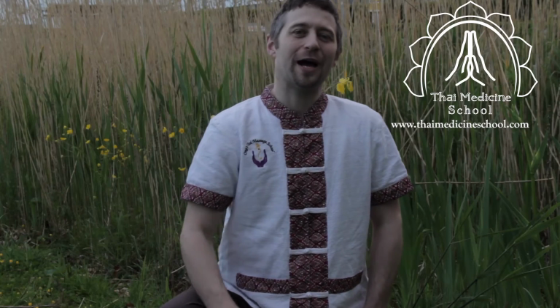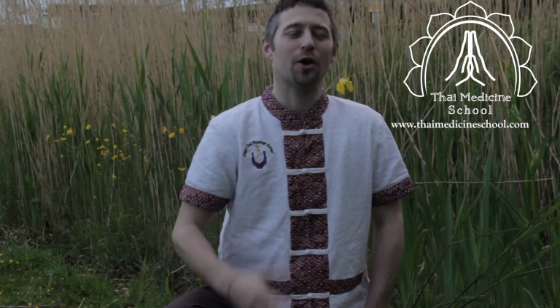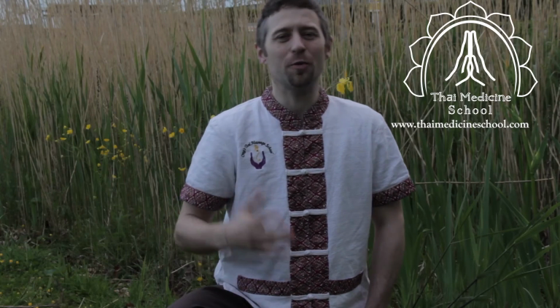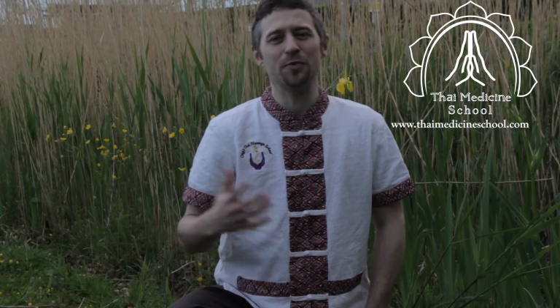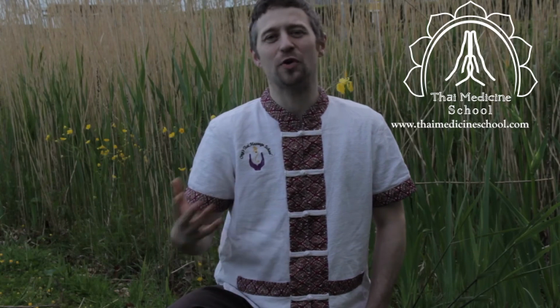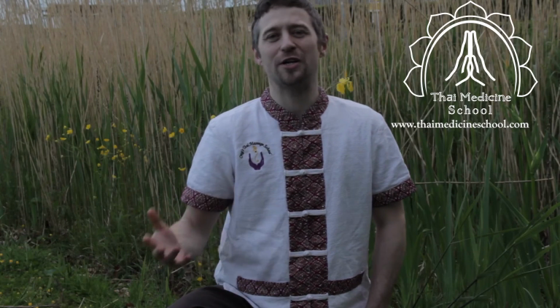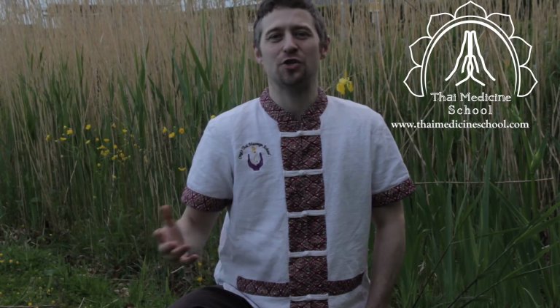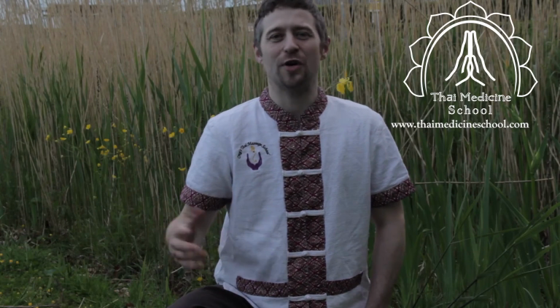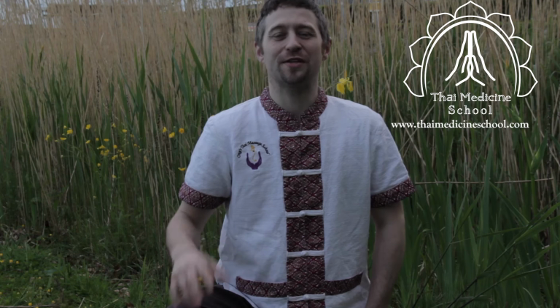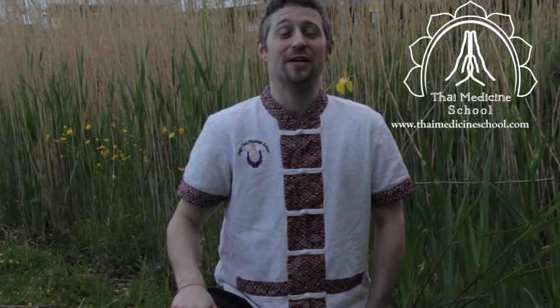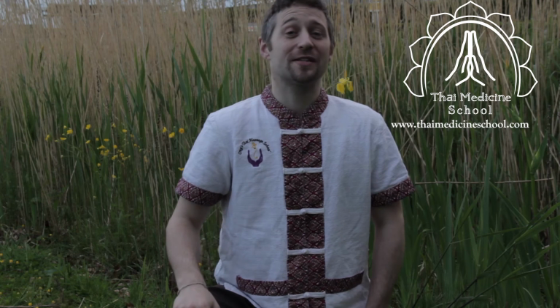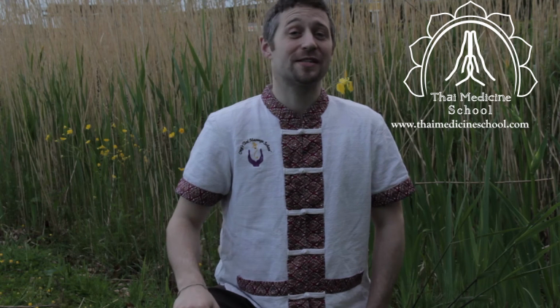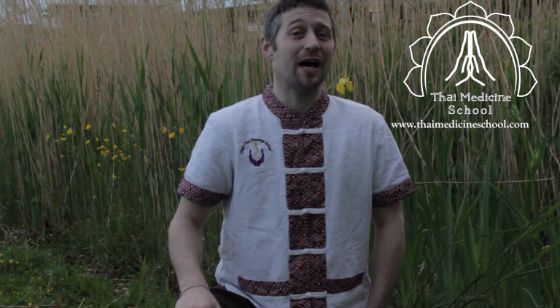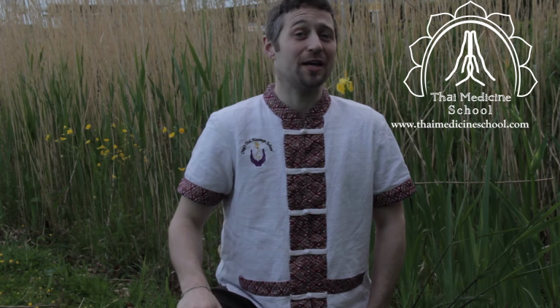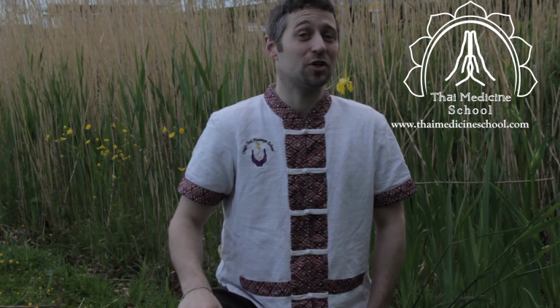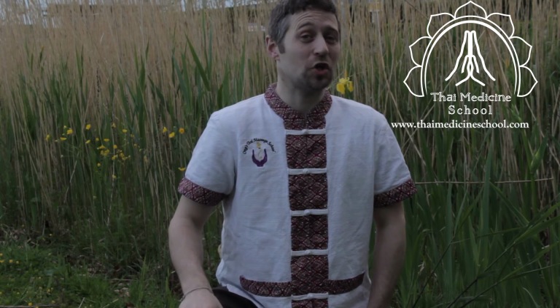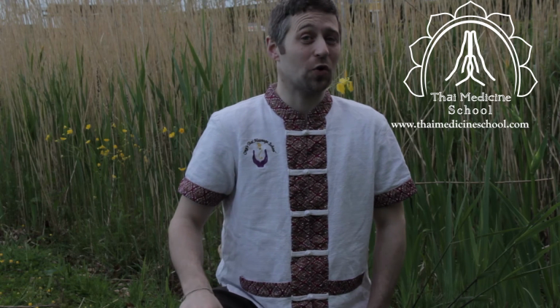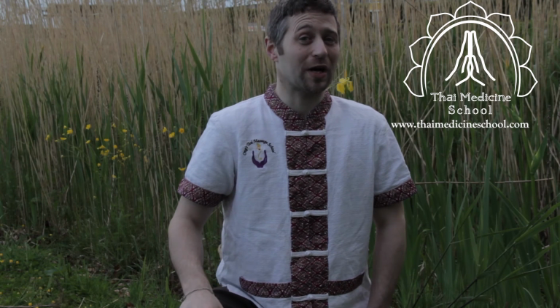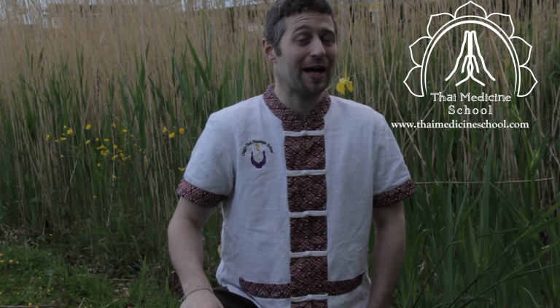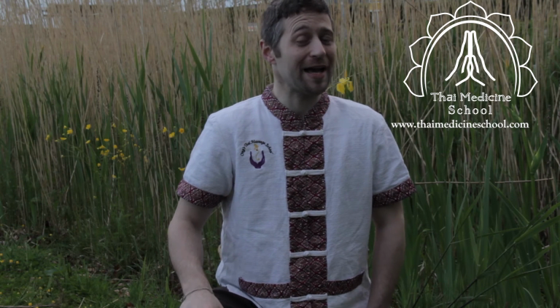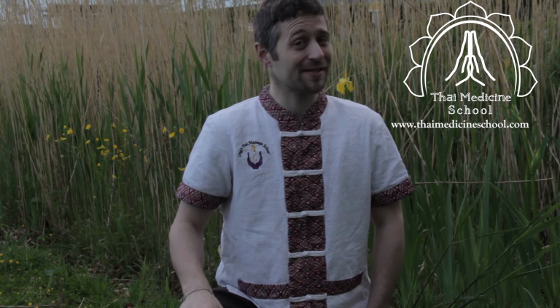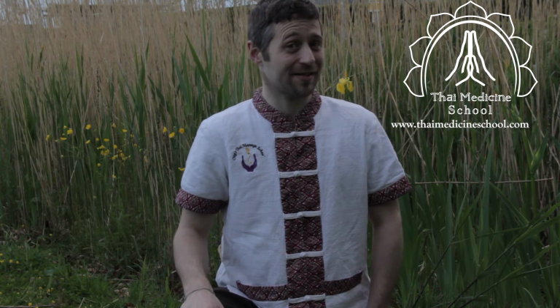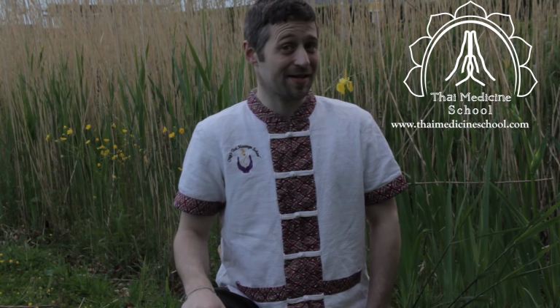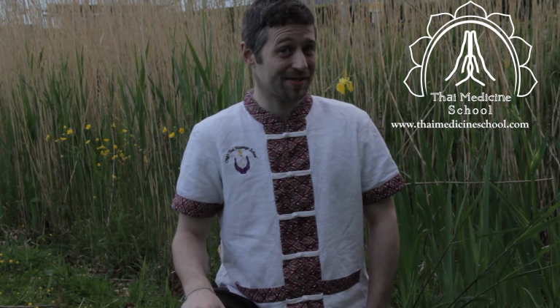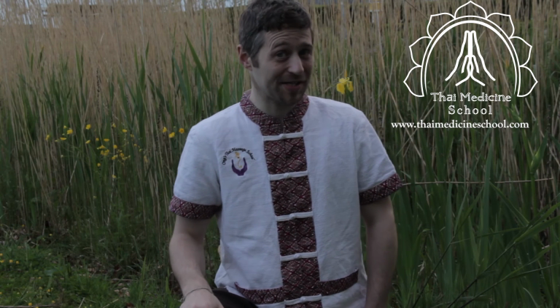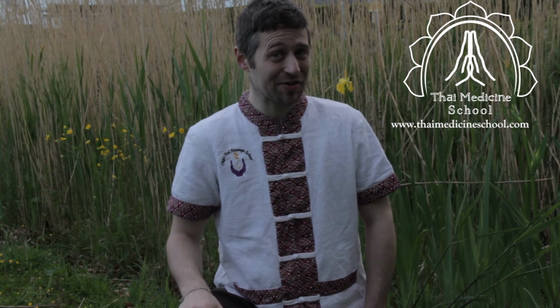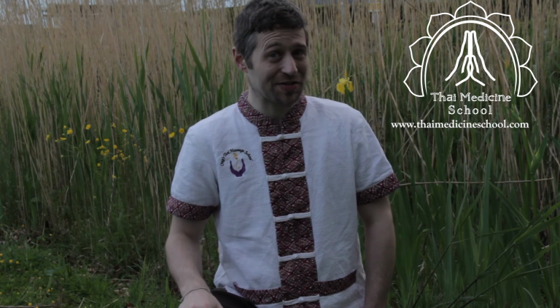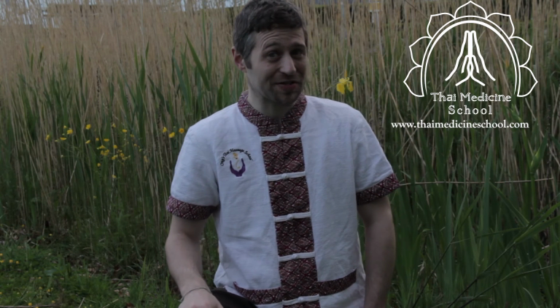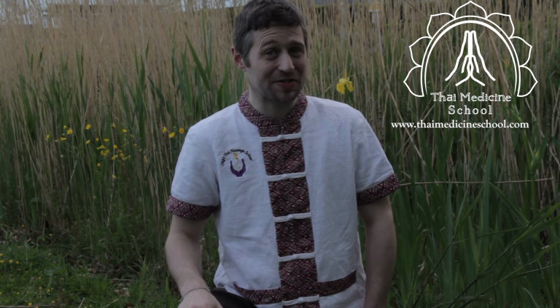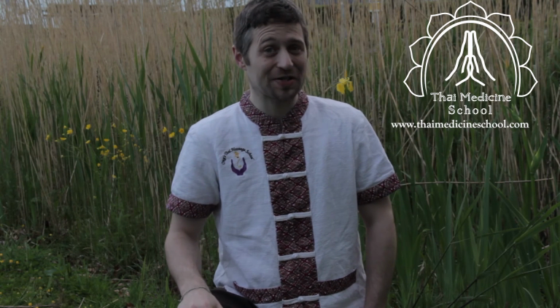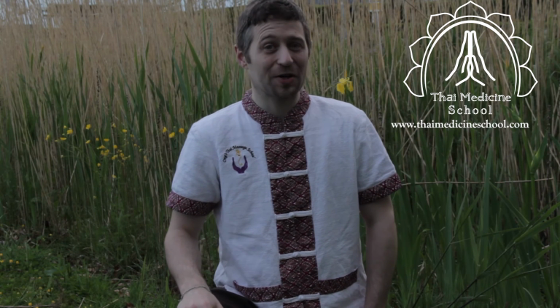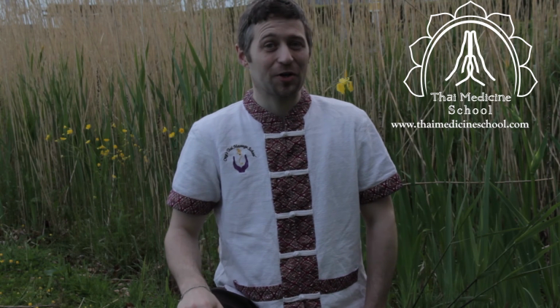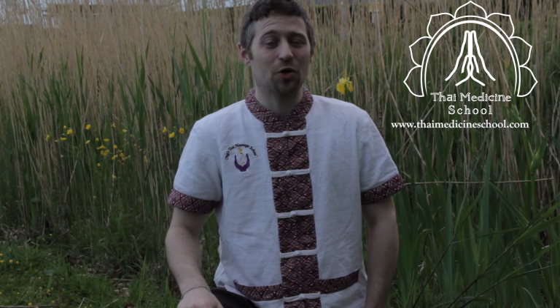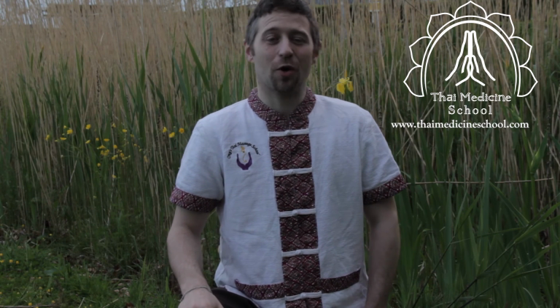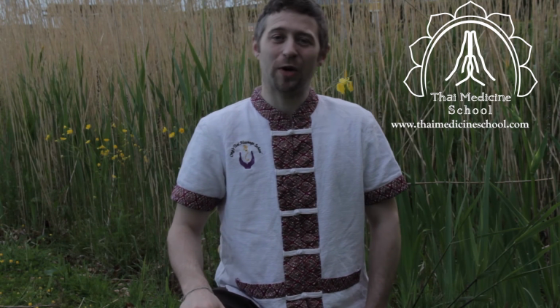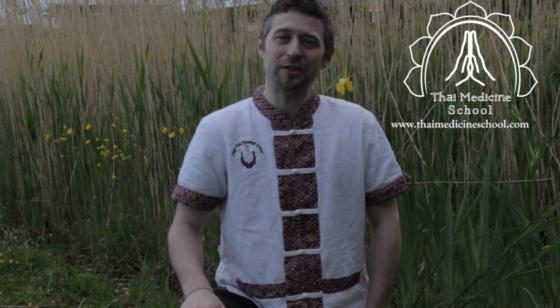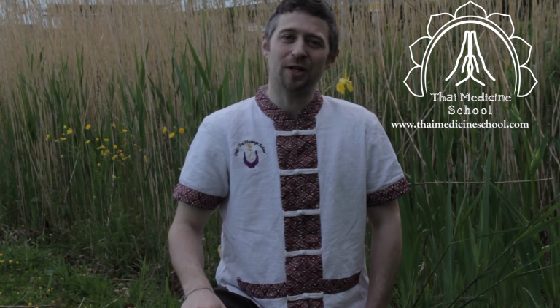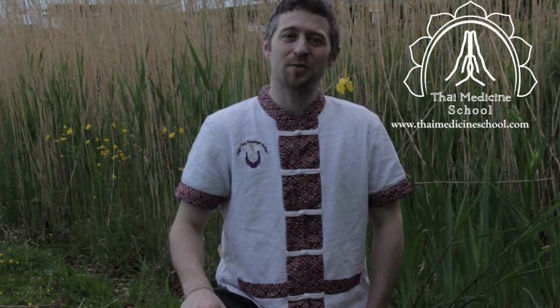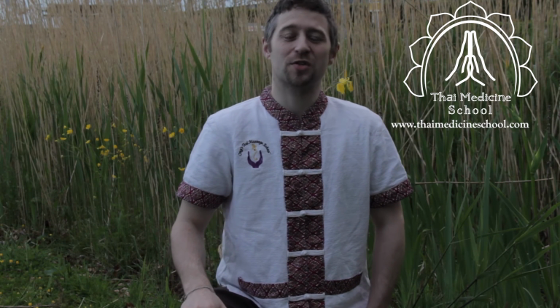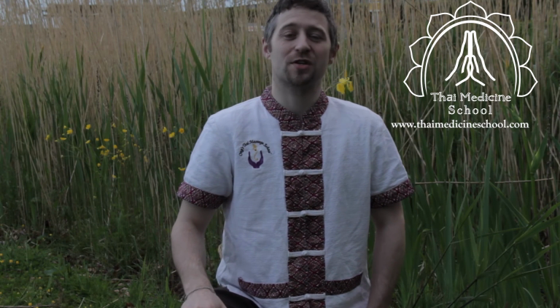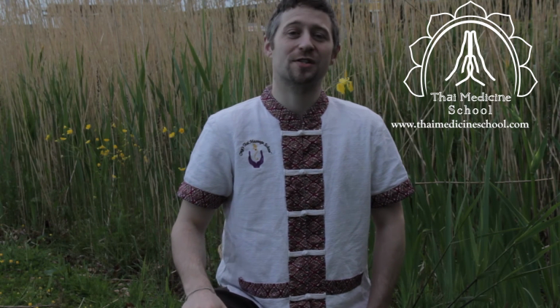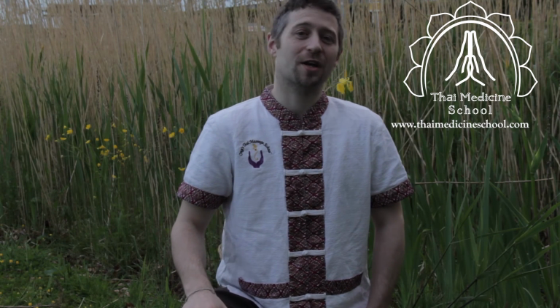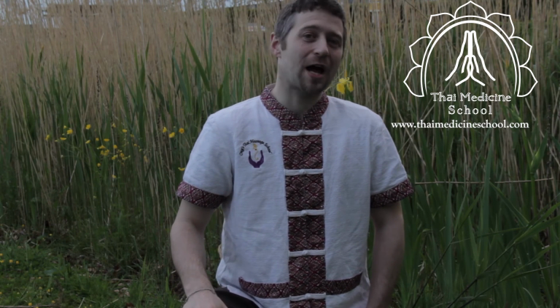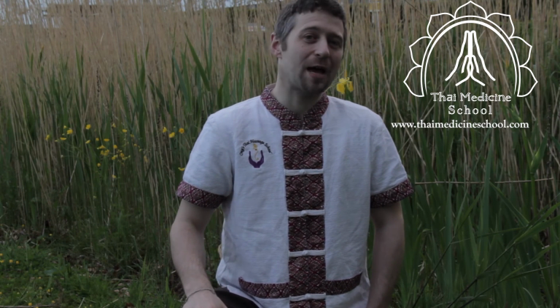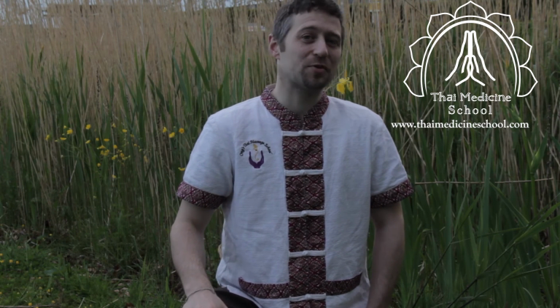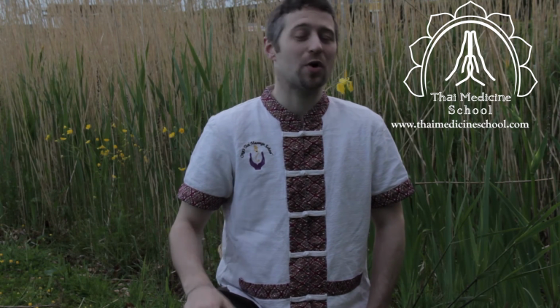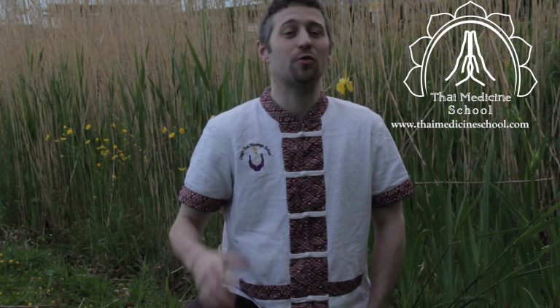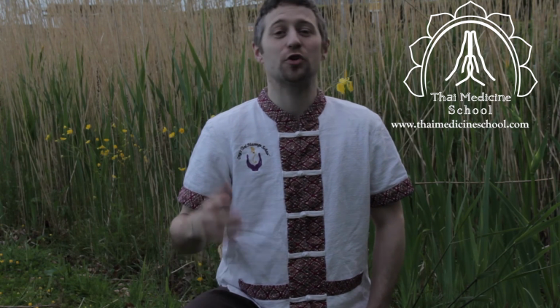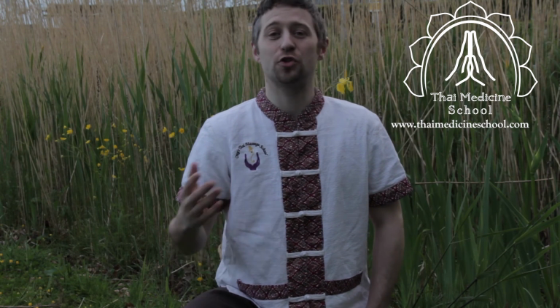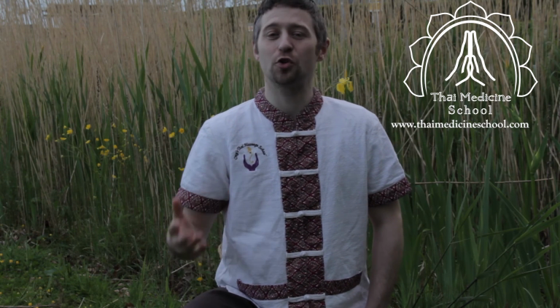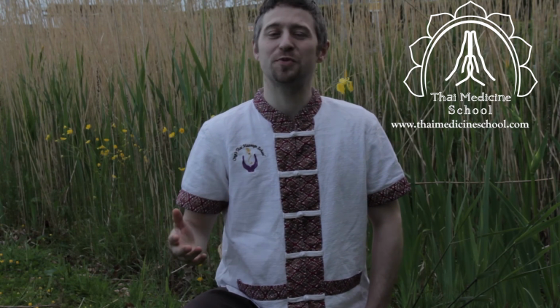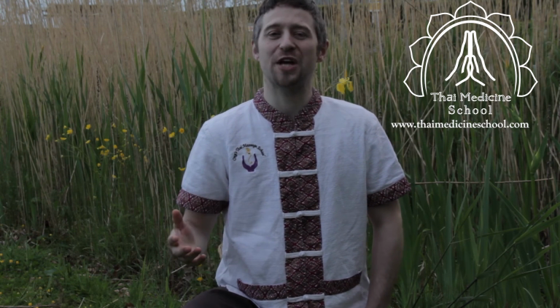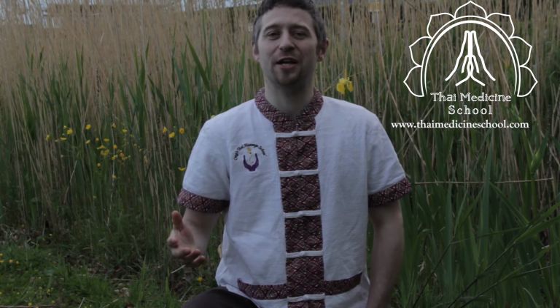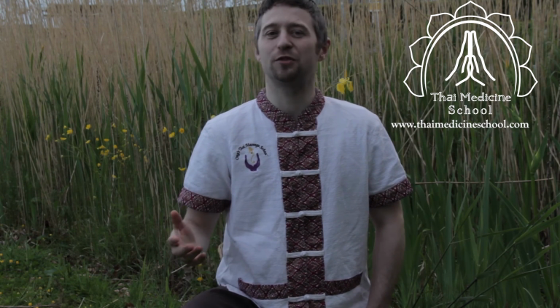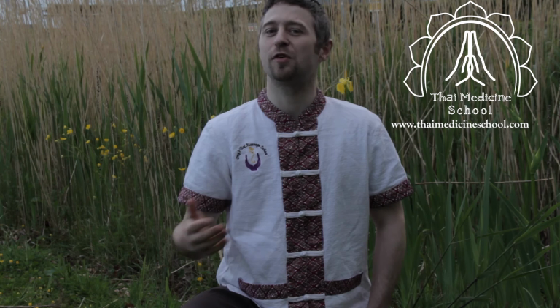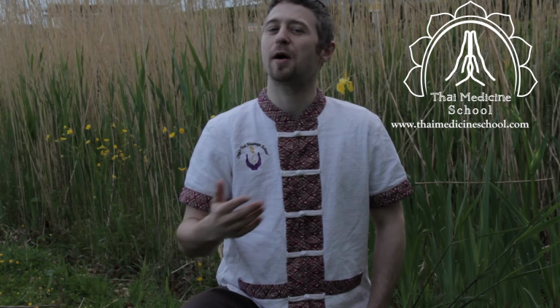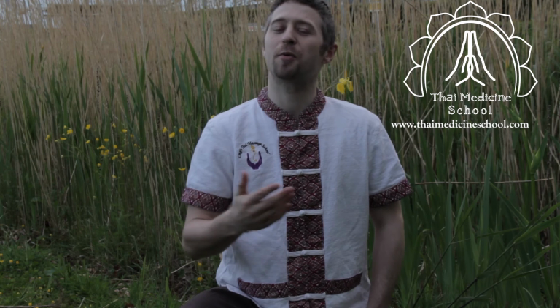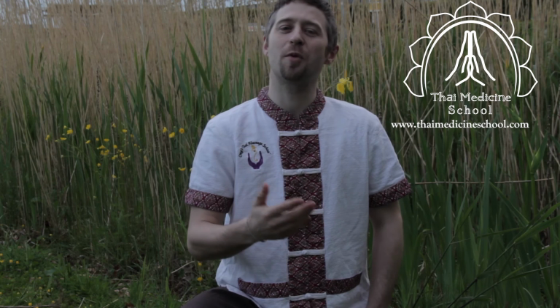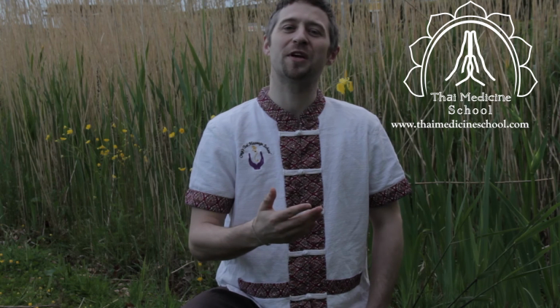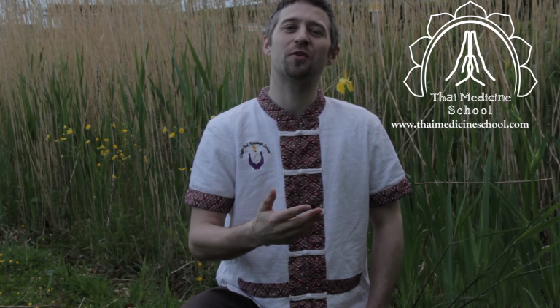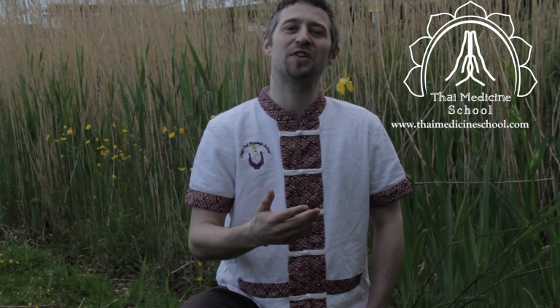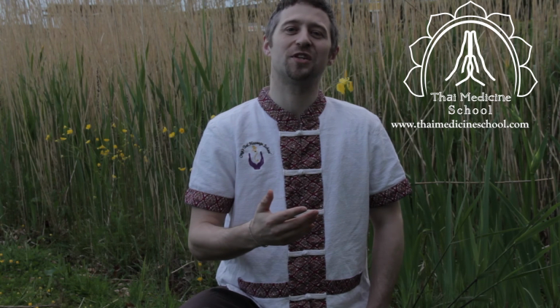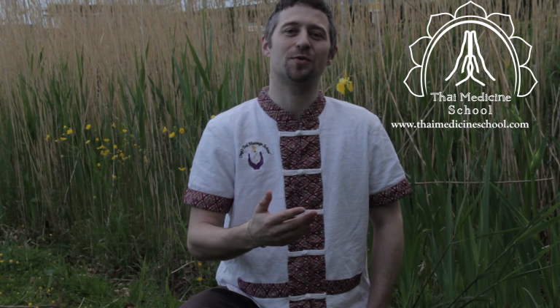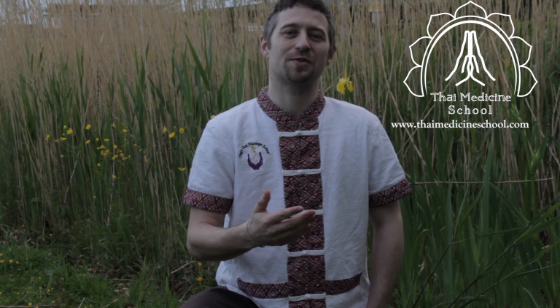I hope you enjoyed the Thai yoga exercise series. You are welcome to subscribe to our YouTube channel for upcoming videos.